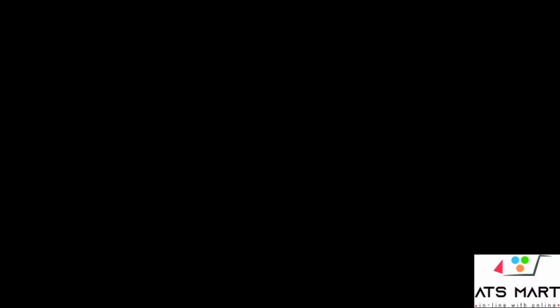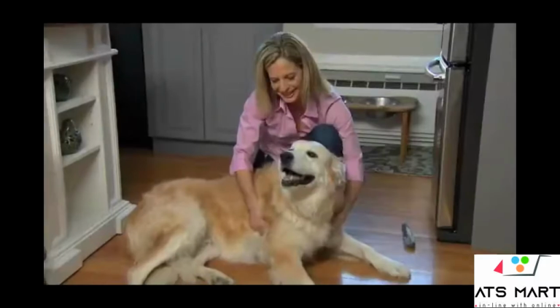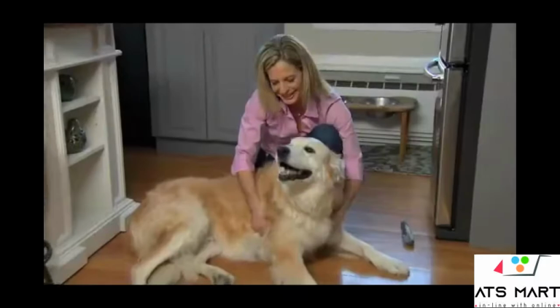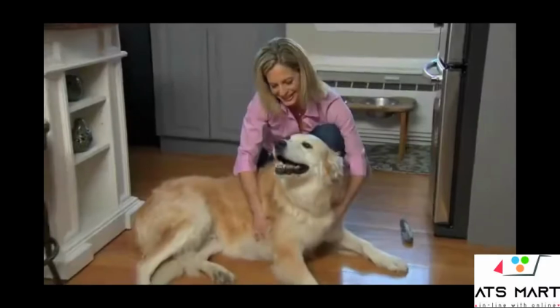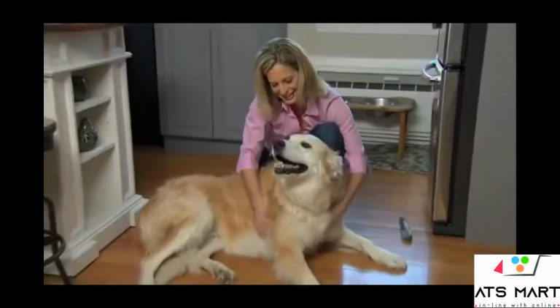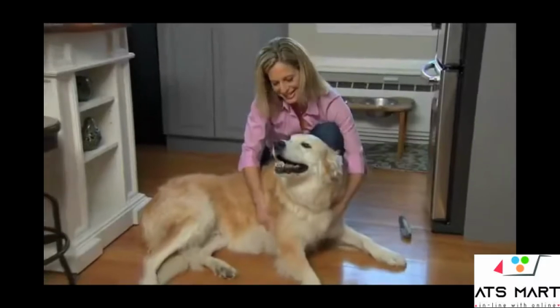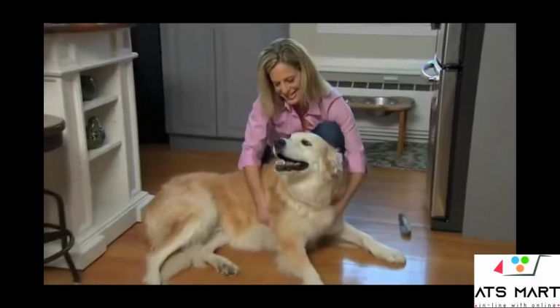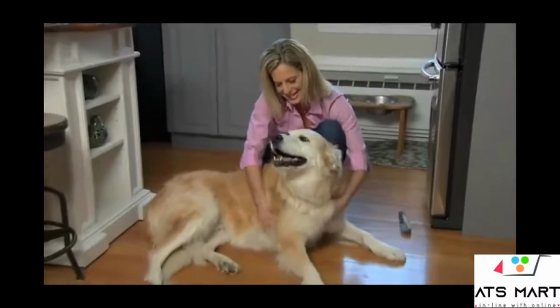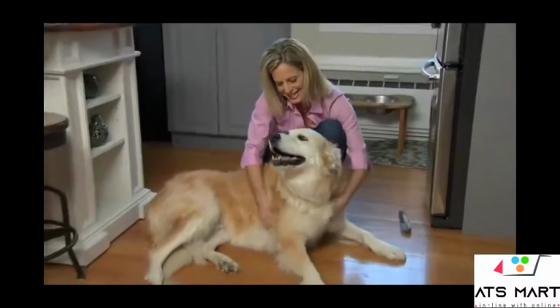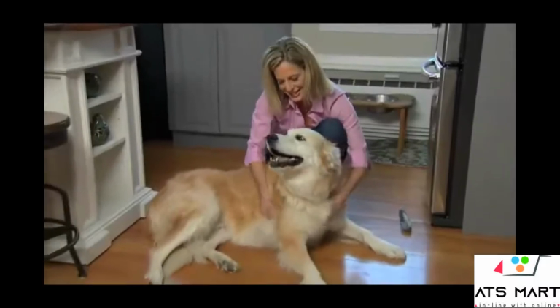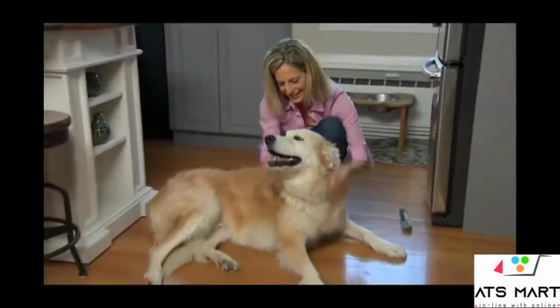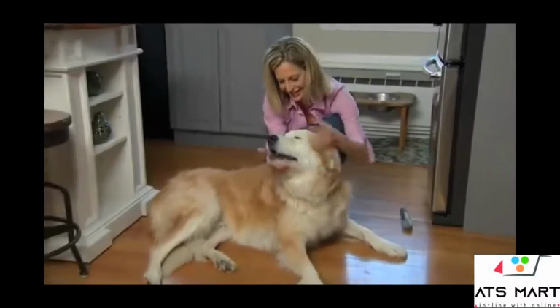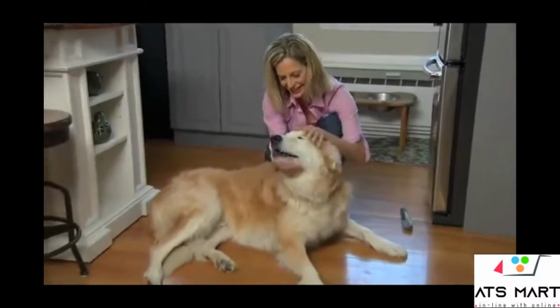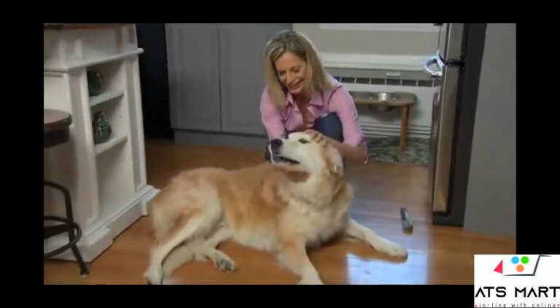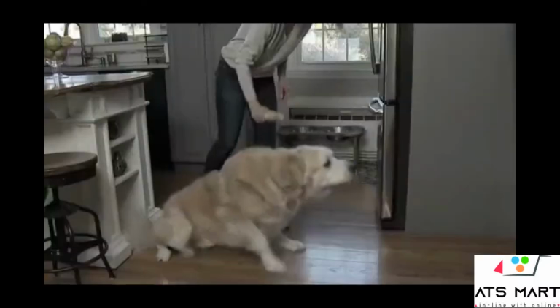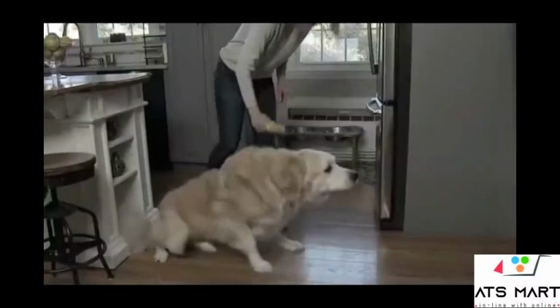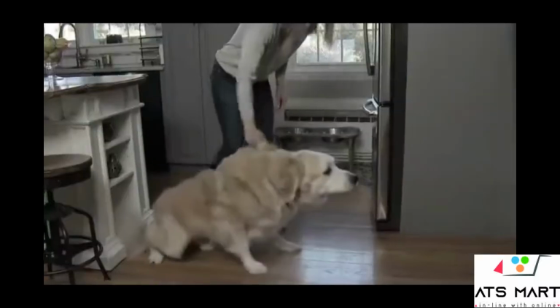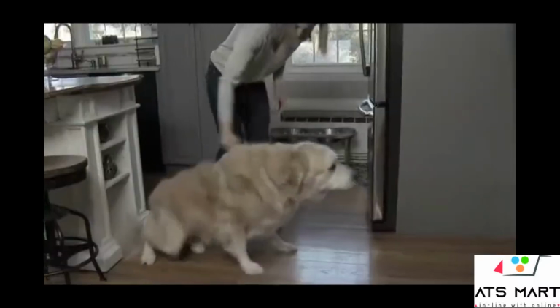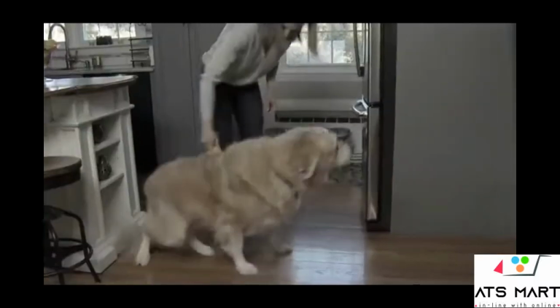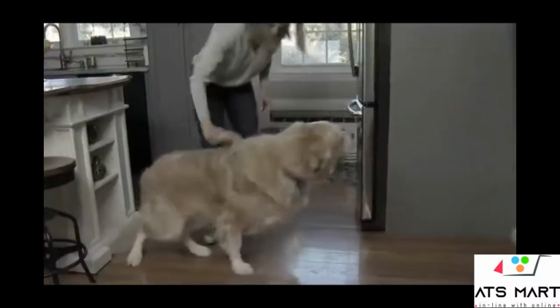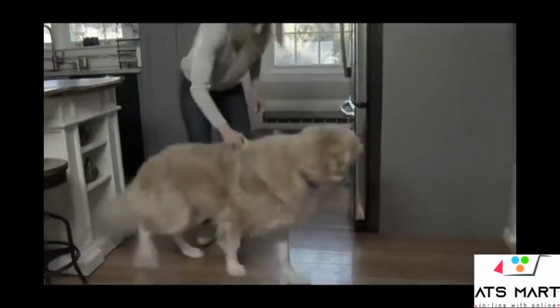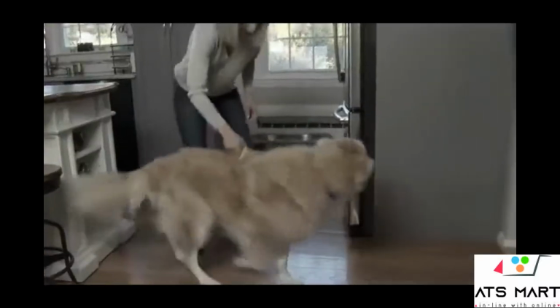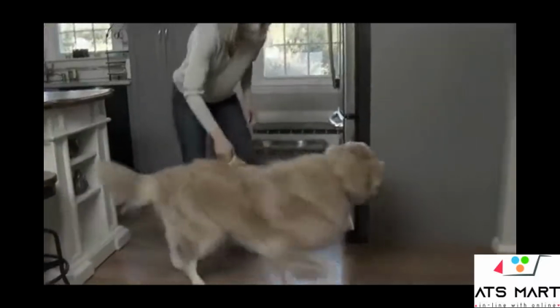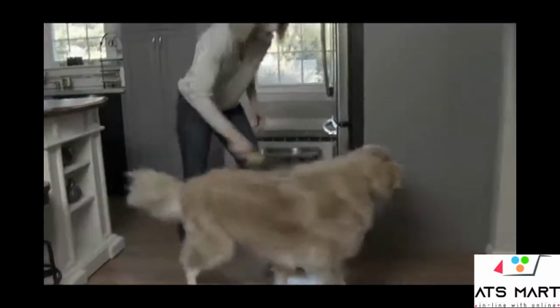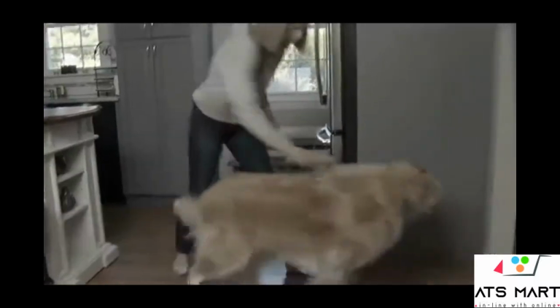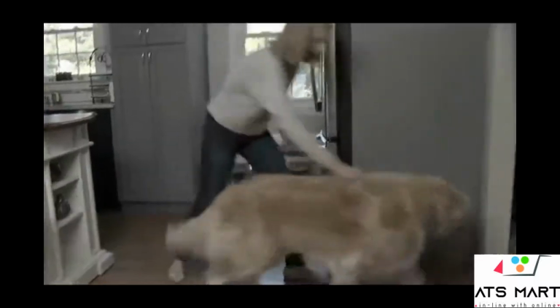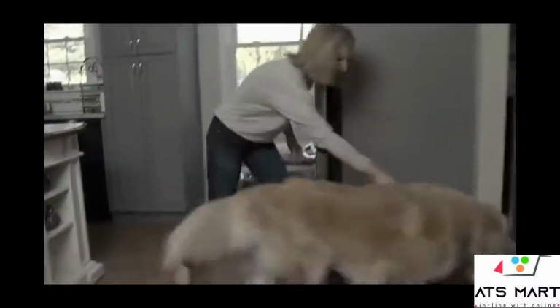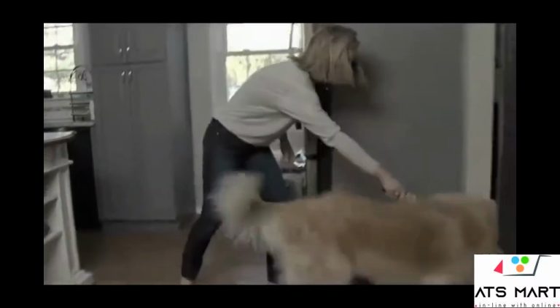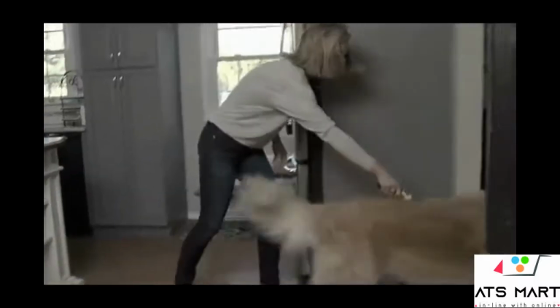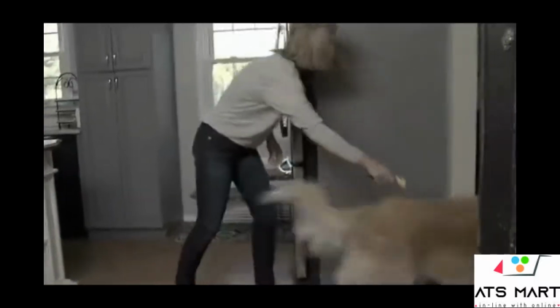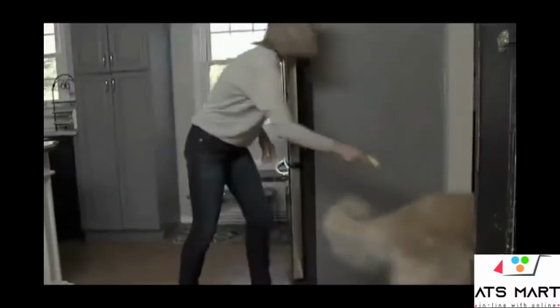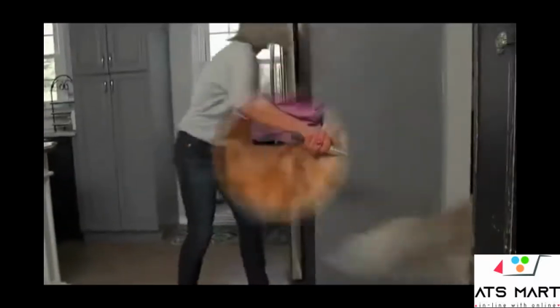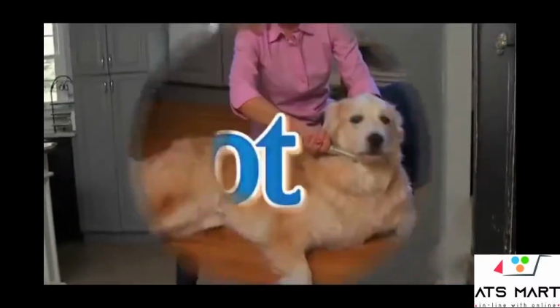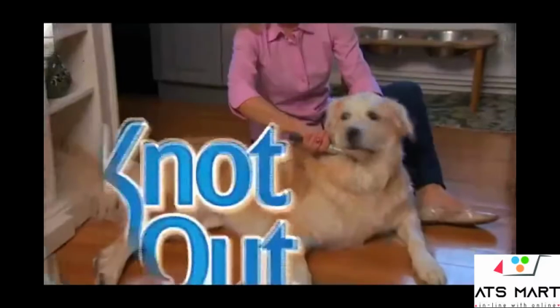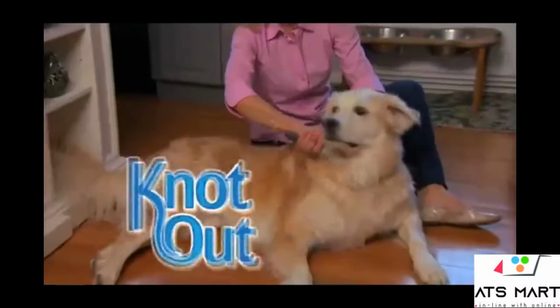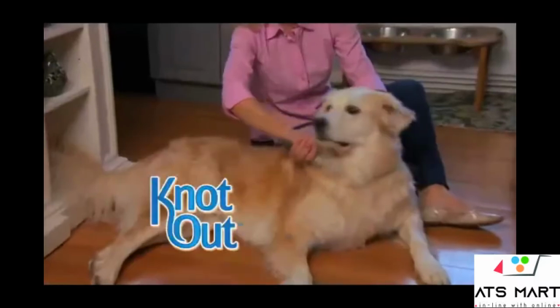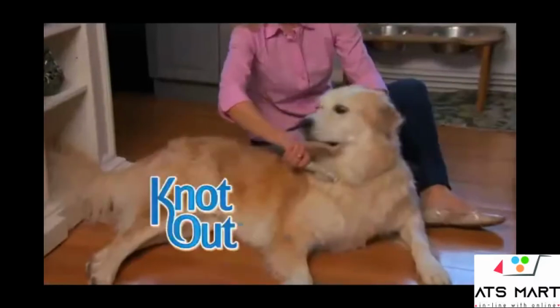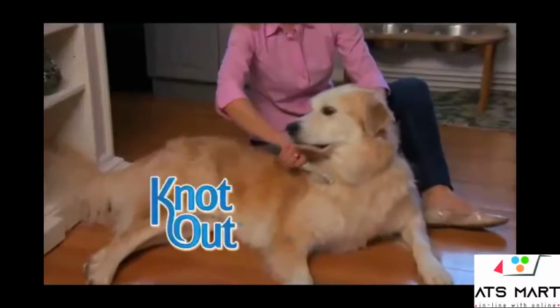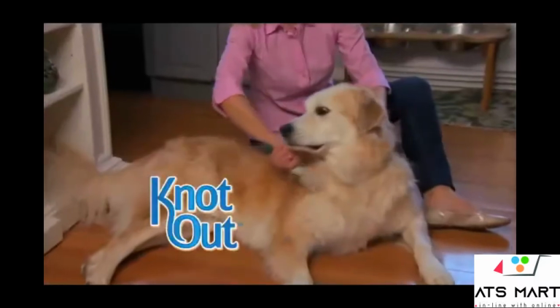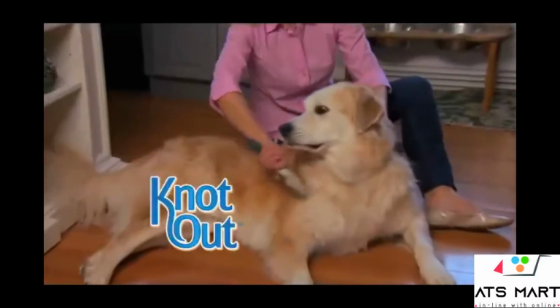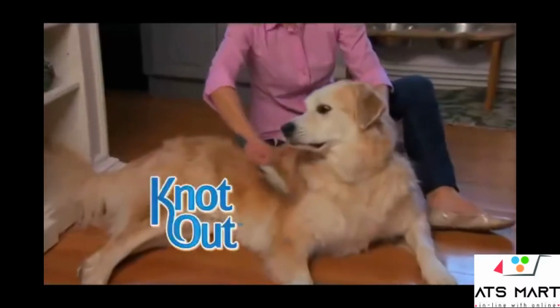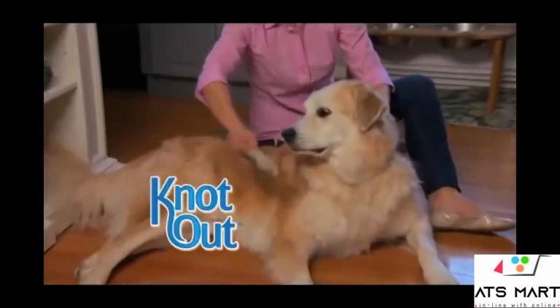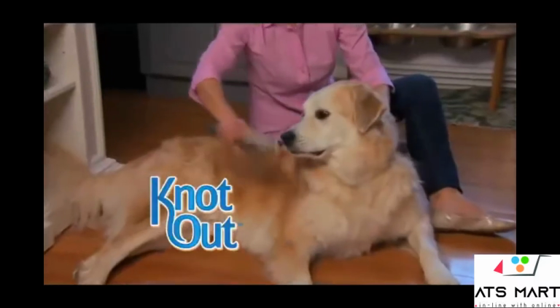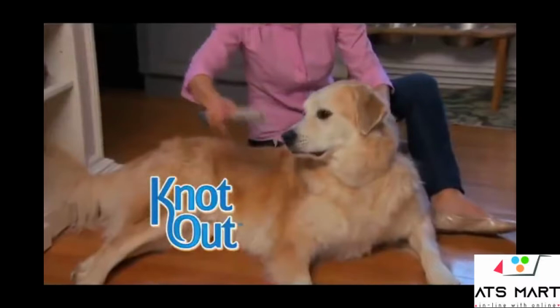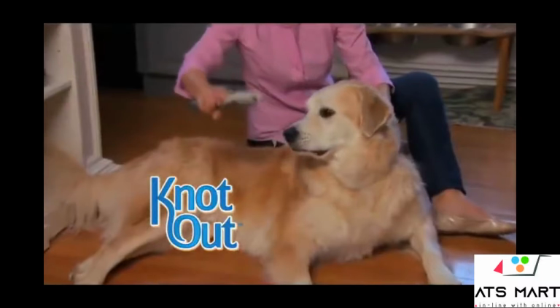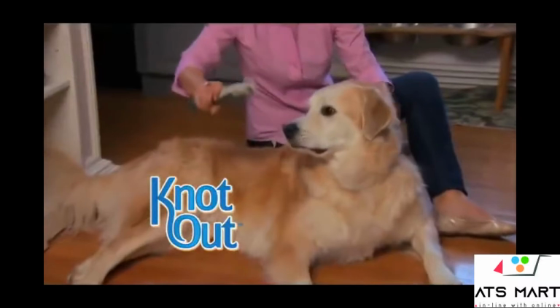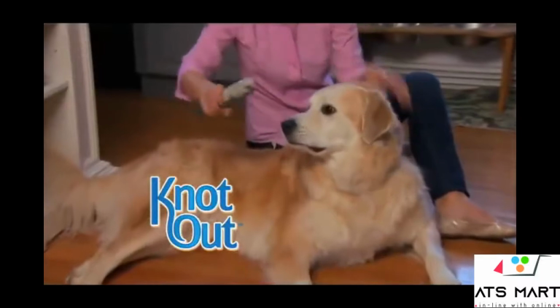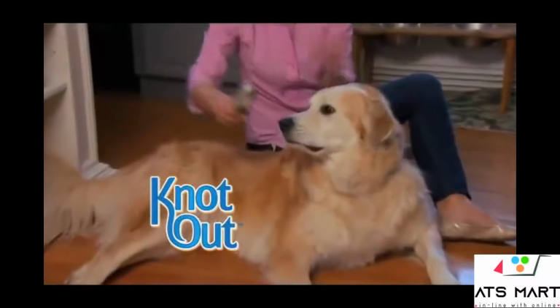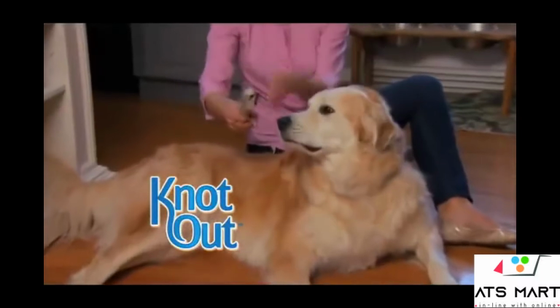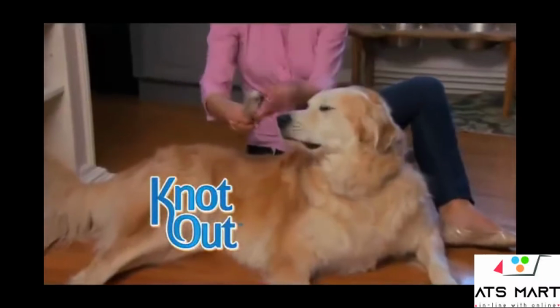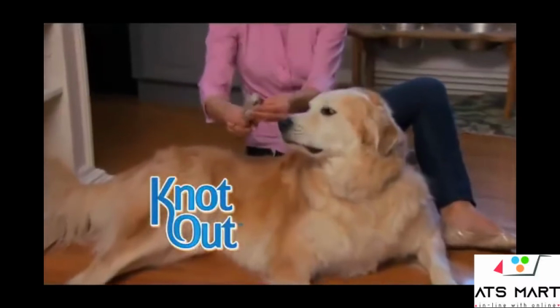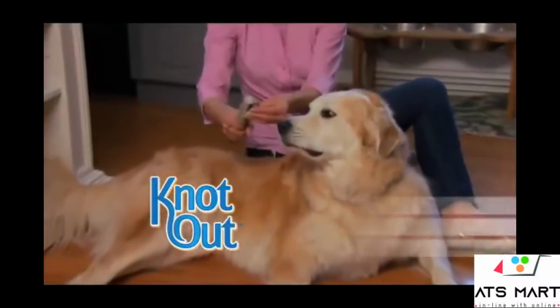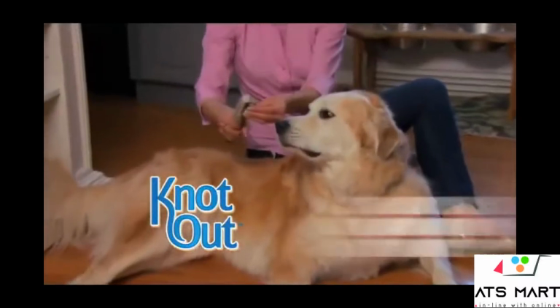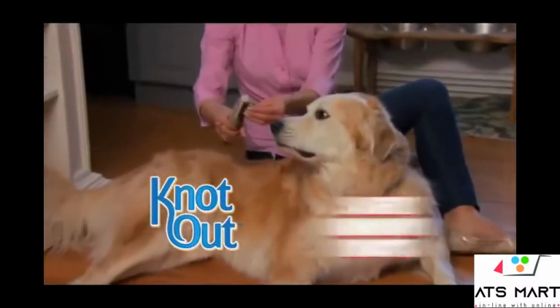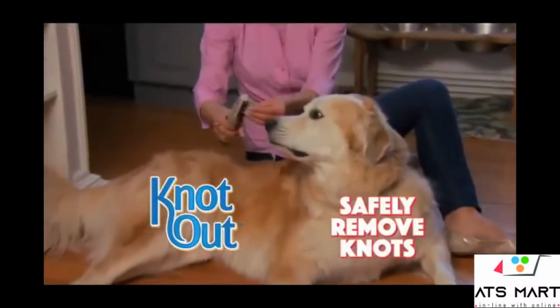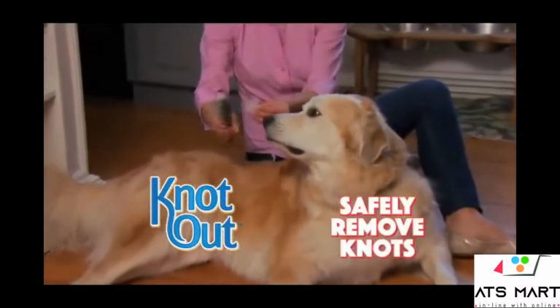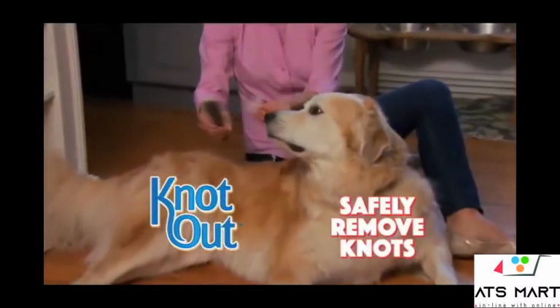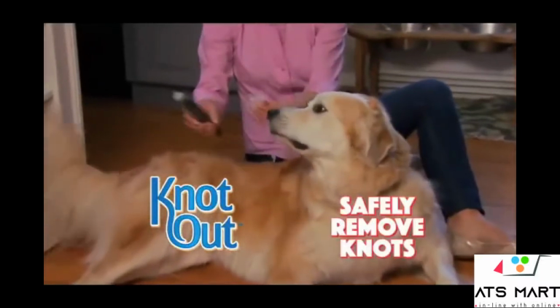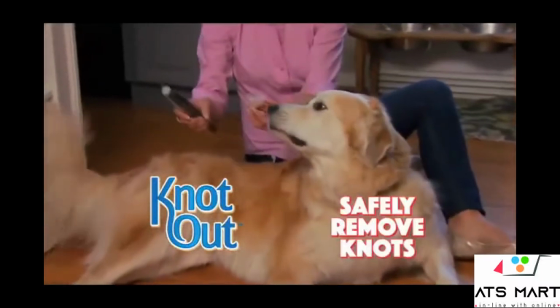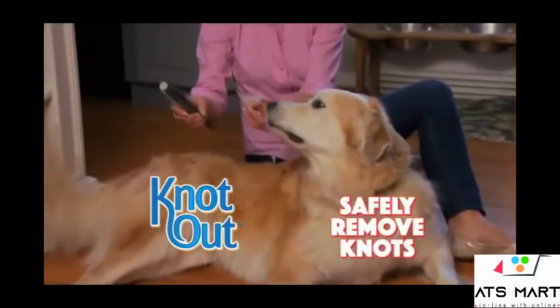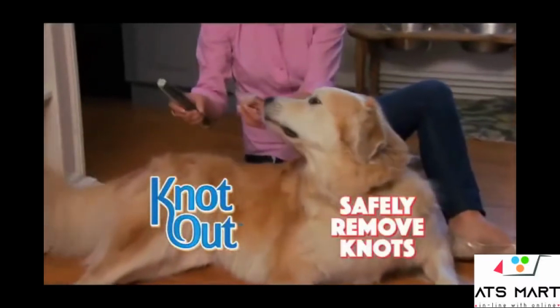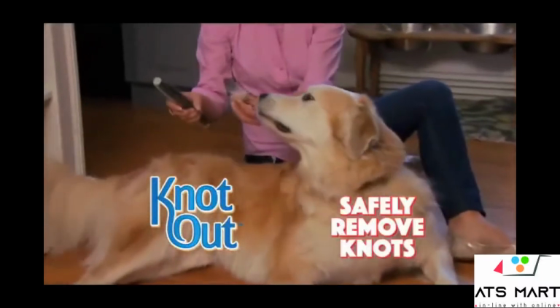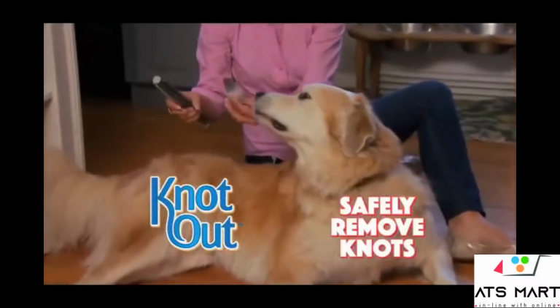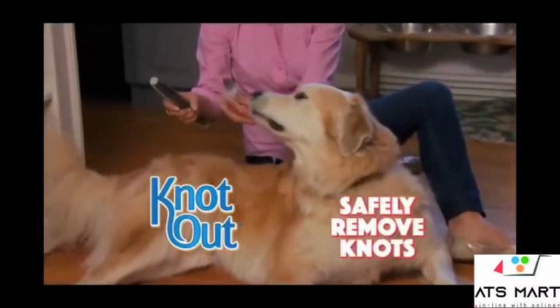You love your best friend, but grooming him is impossible. You need Knot Out, the new pain-free grooming tool to safely remove knots.